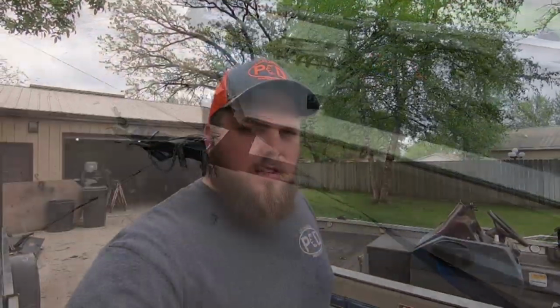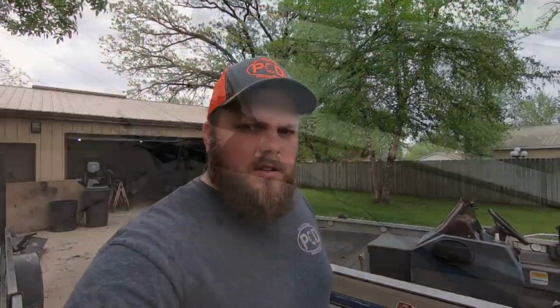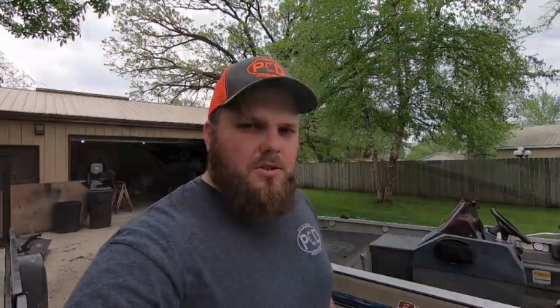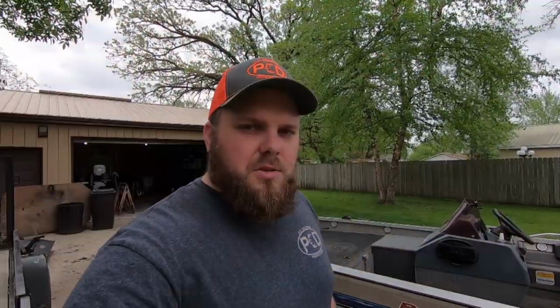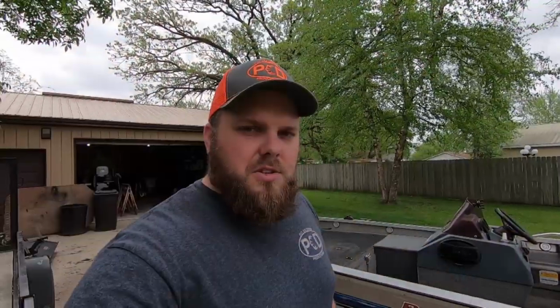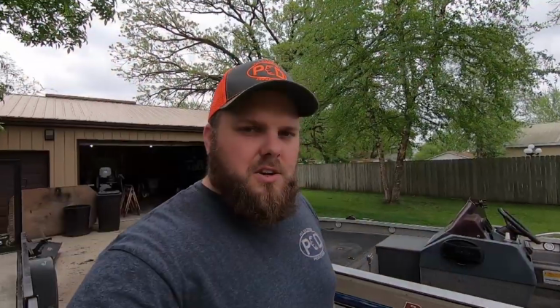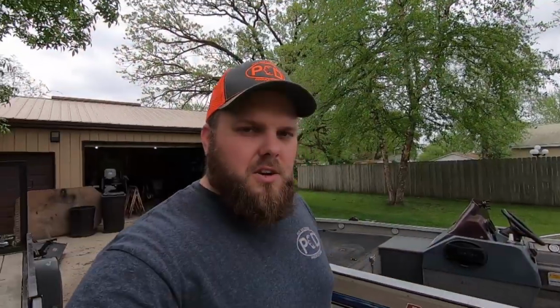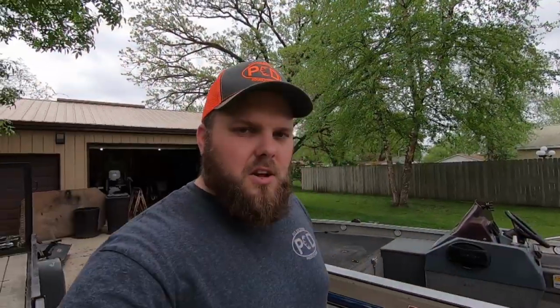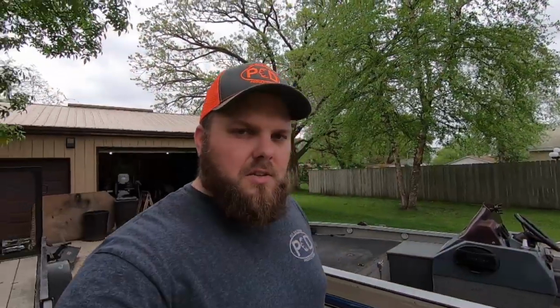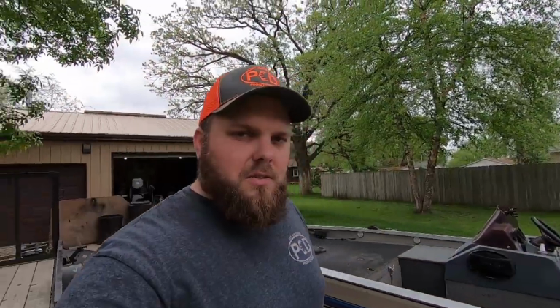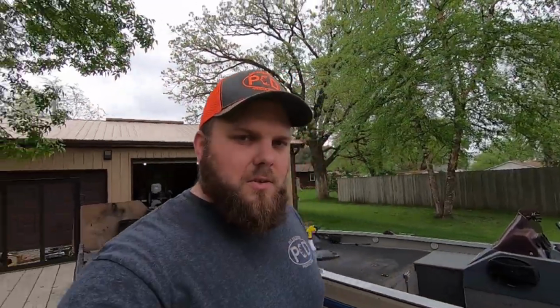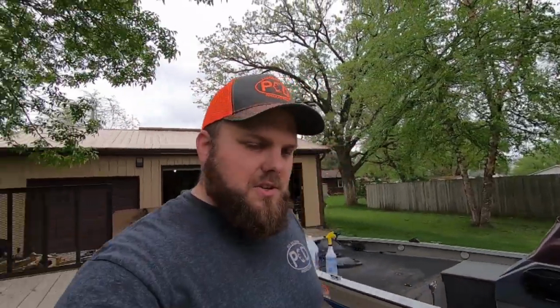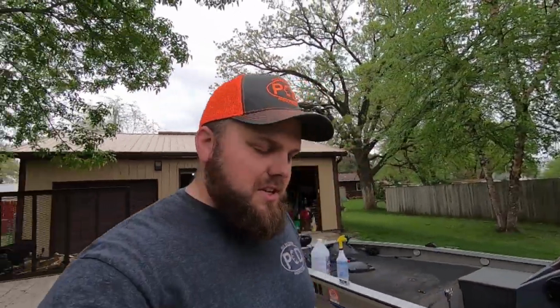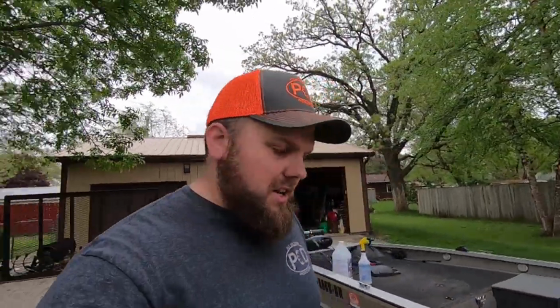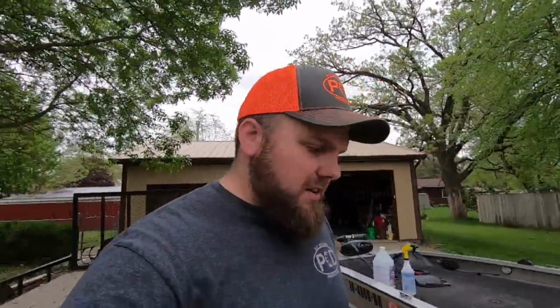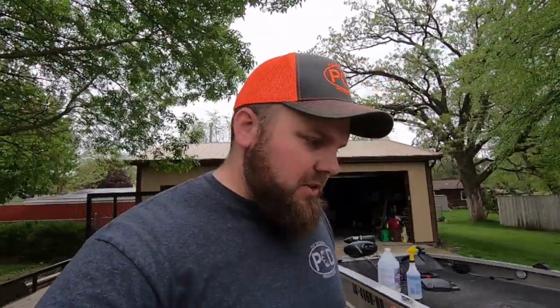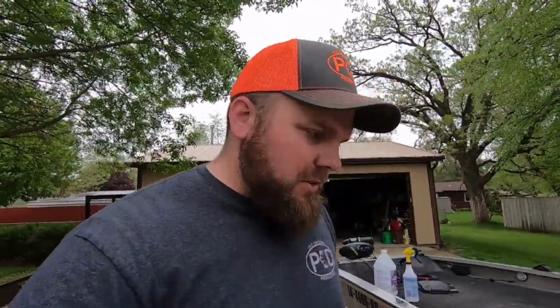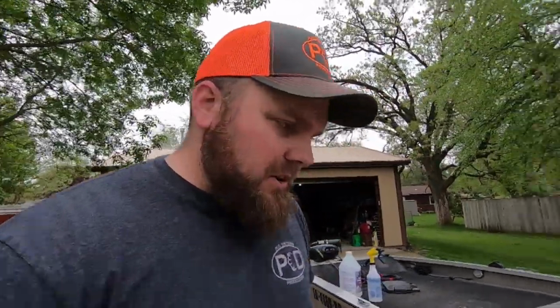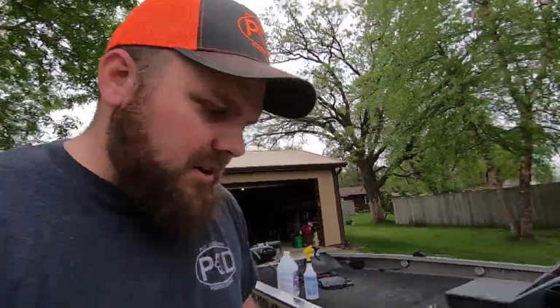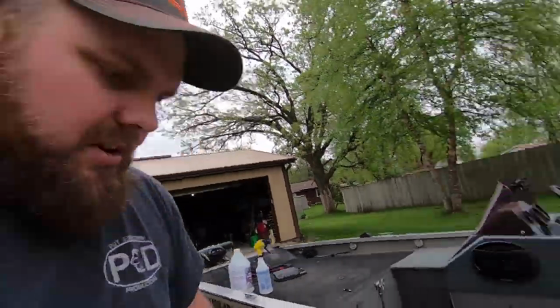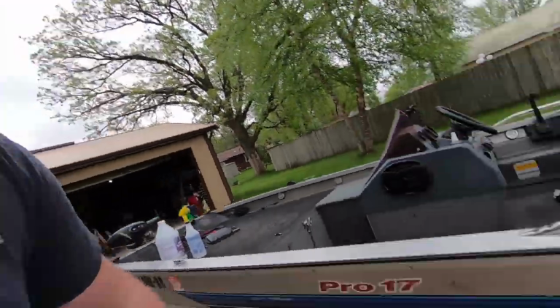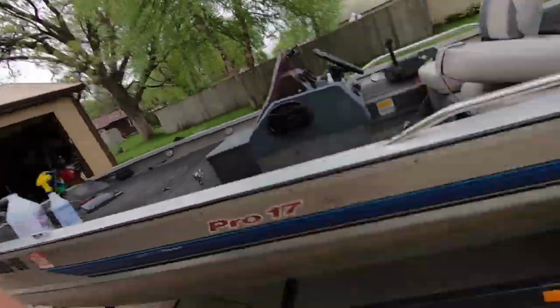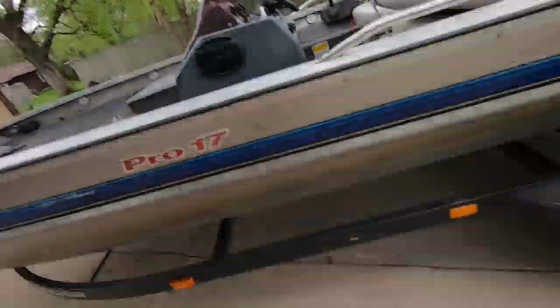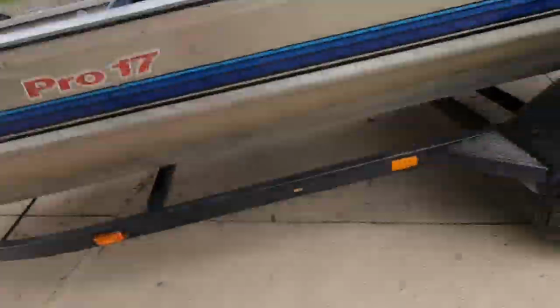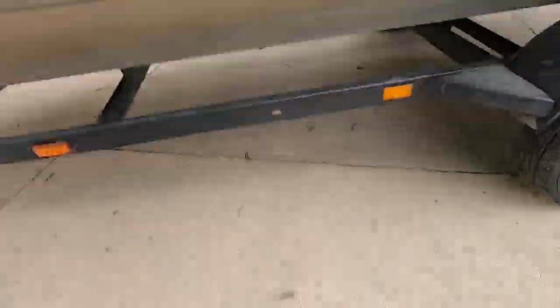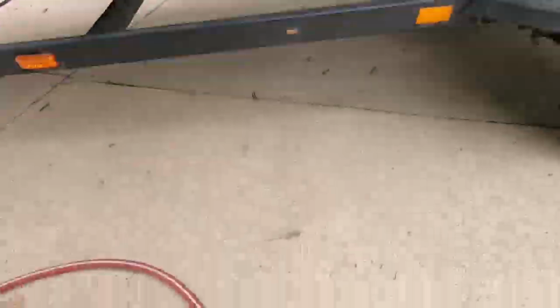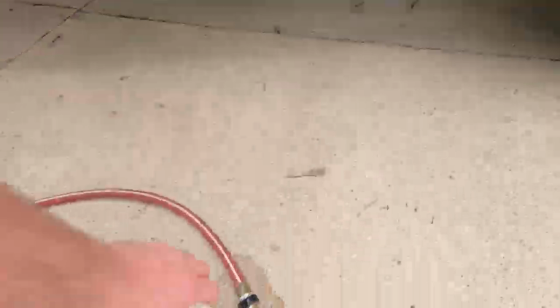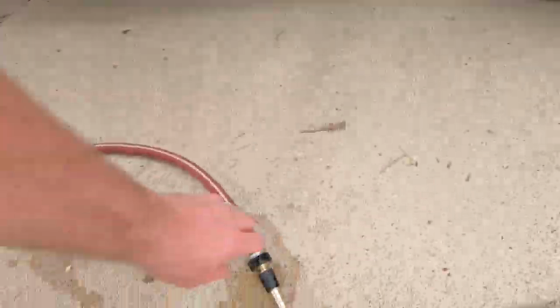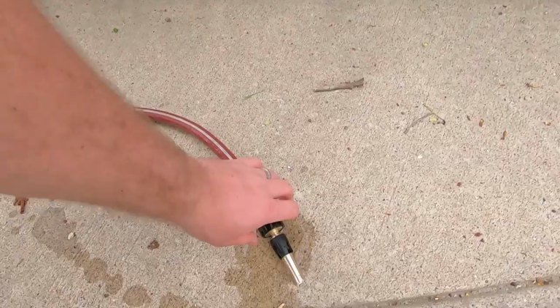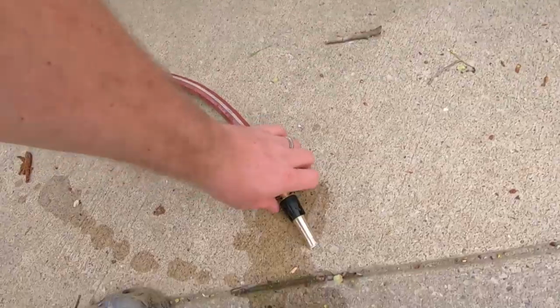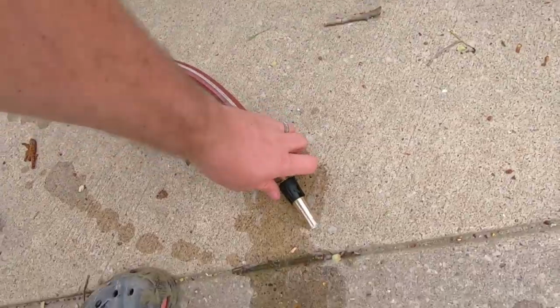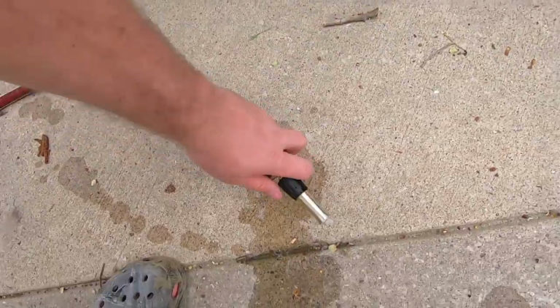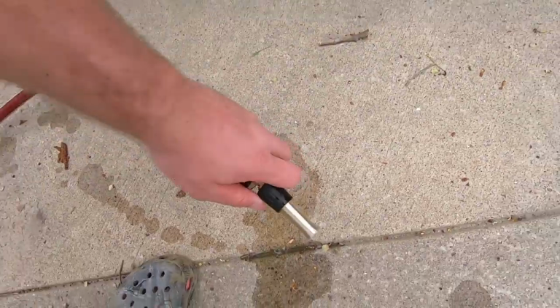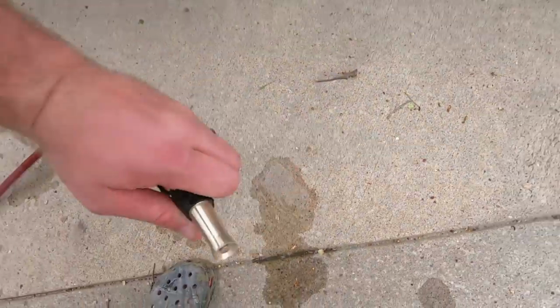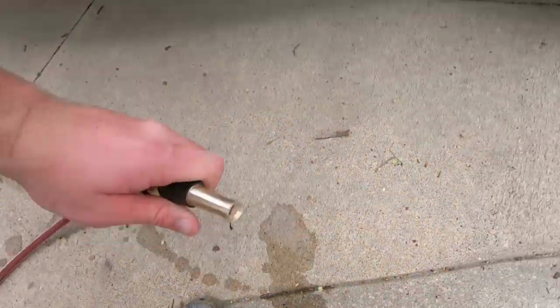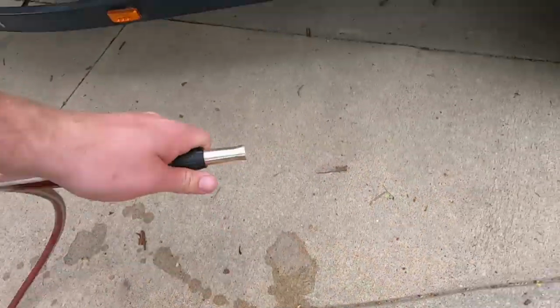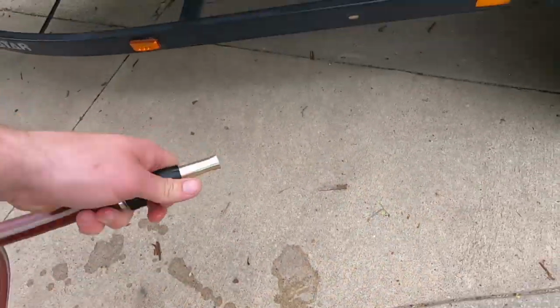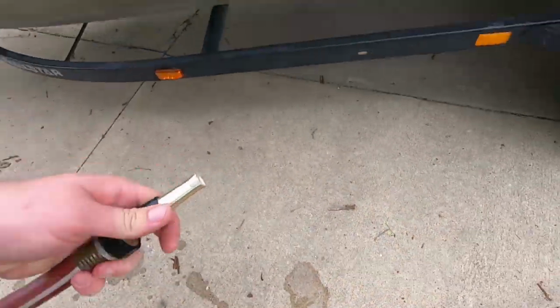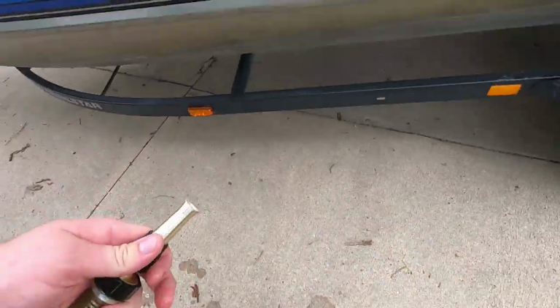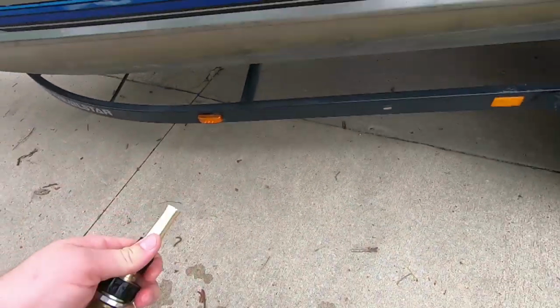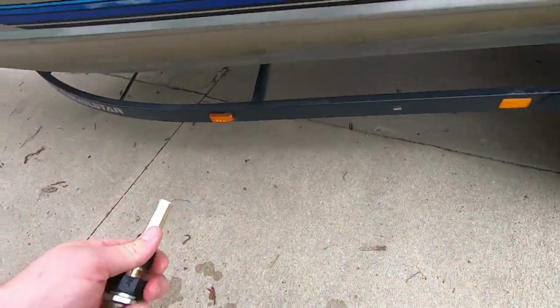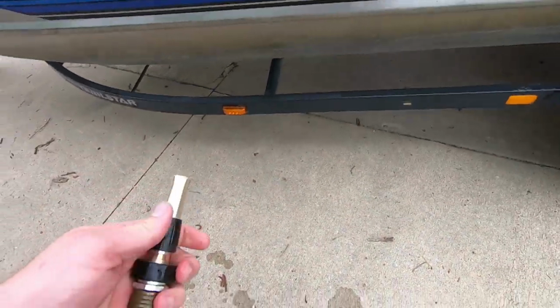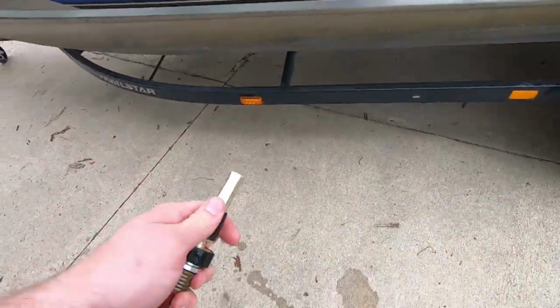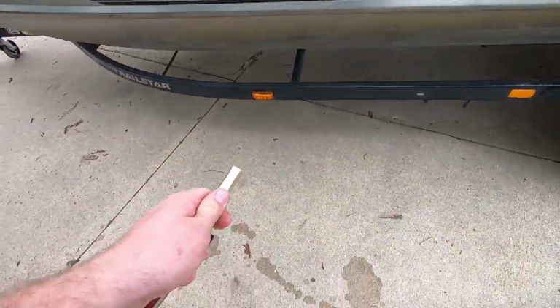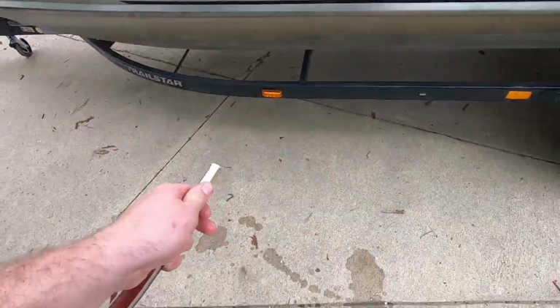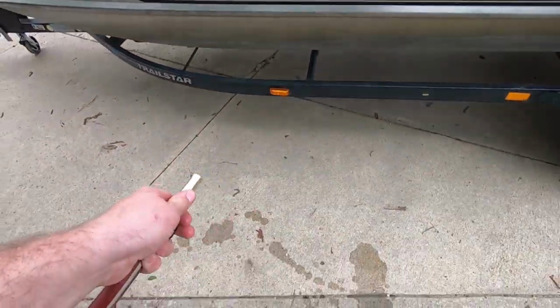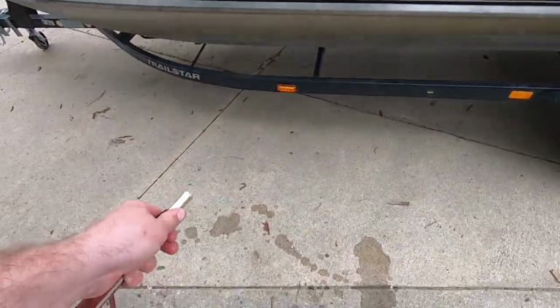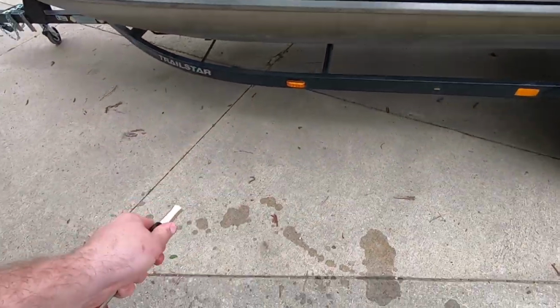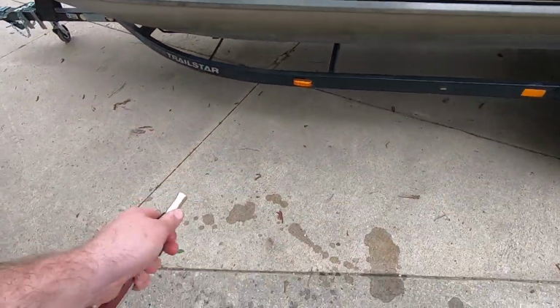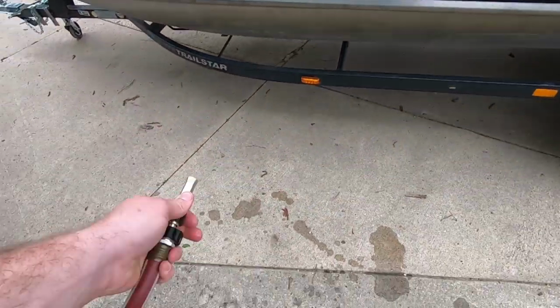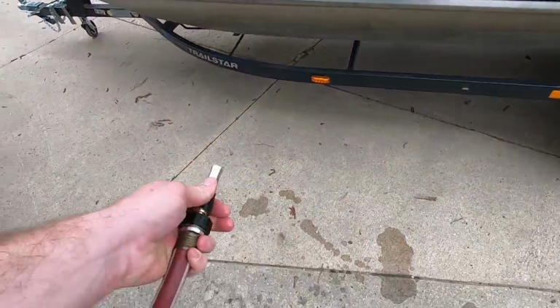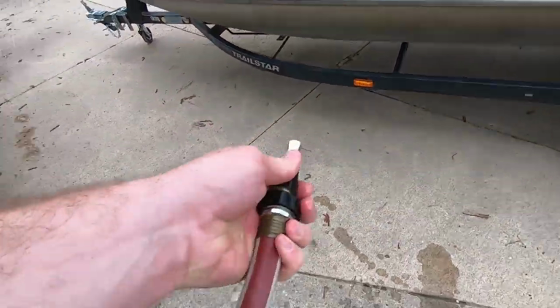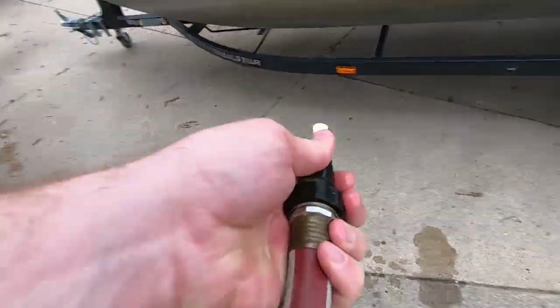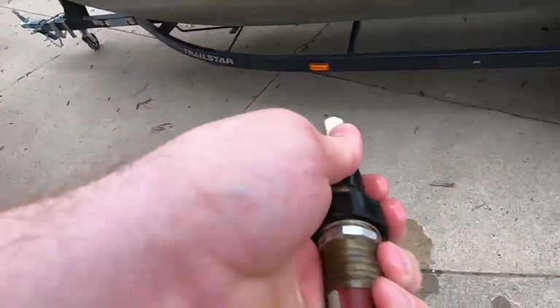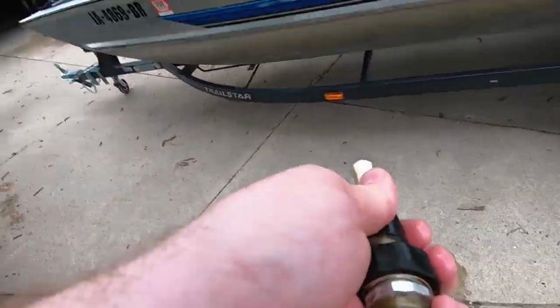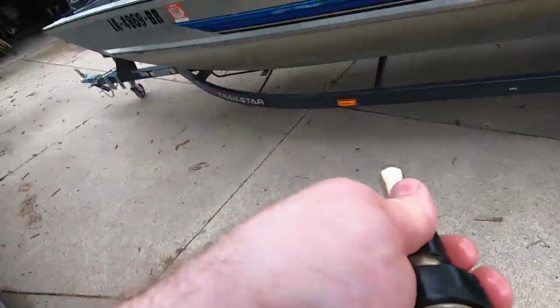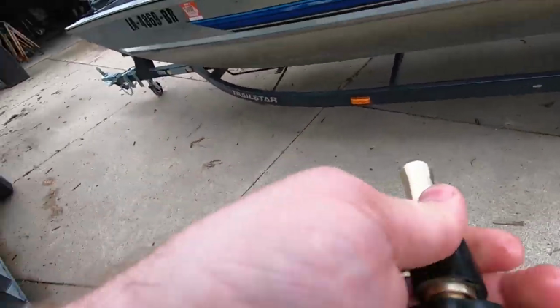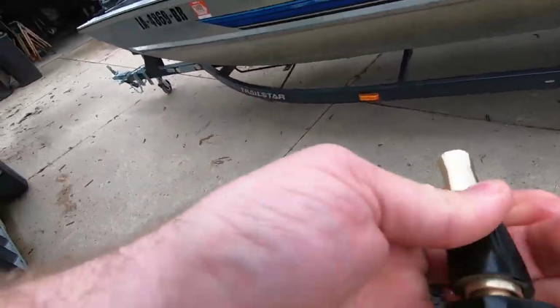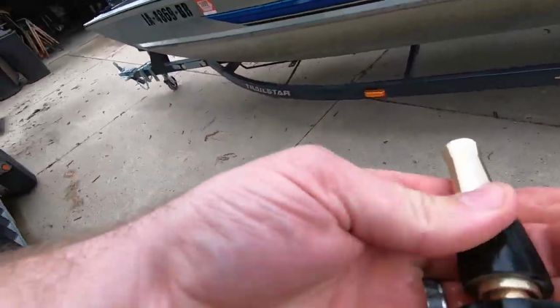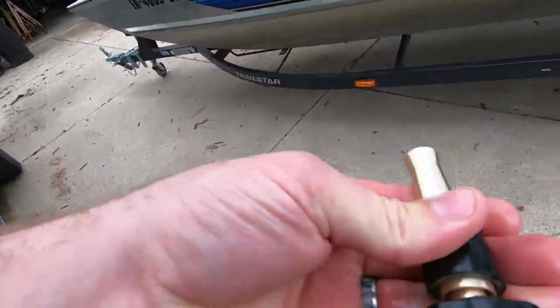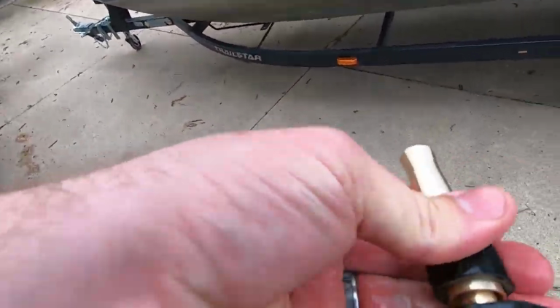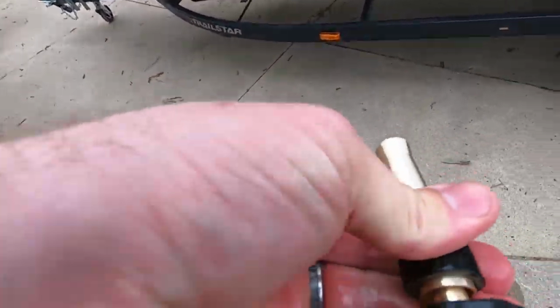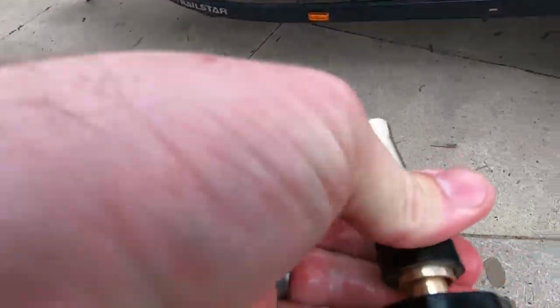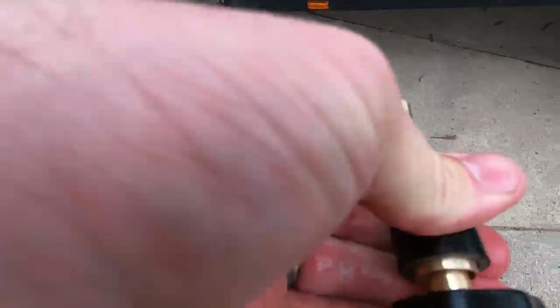To start off, we're just going to give it a real good rinse down with the hose to get all the loose debris, dirt, and grime off that we can.